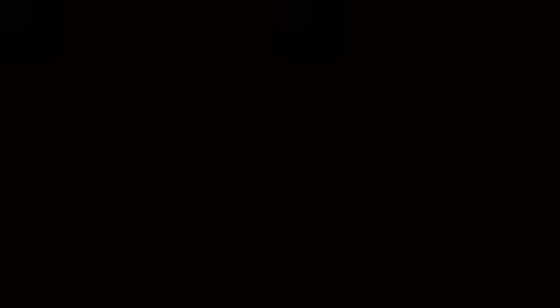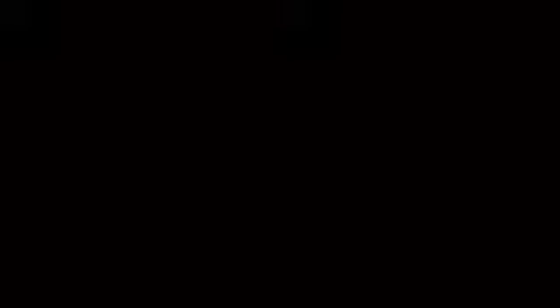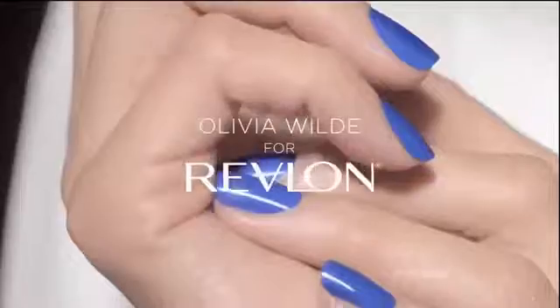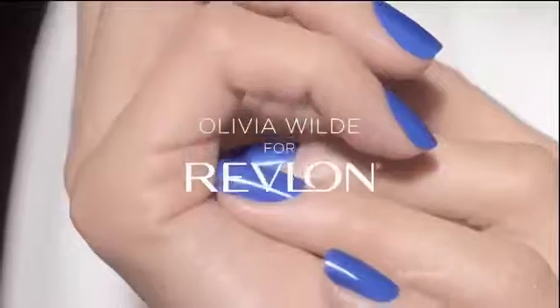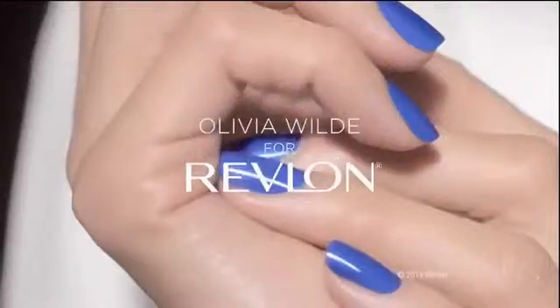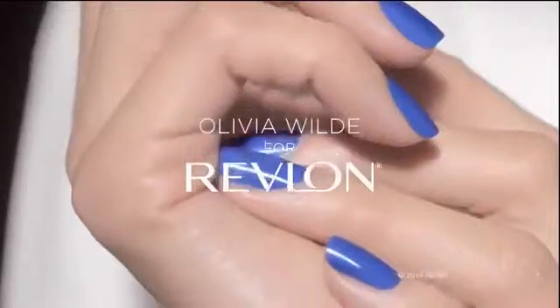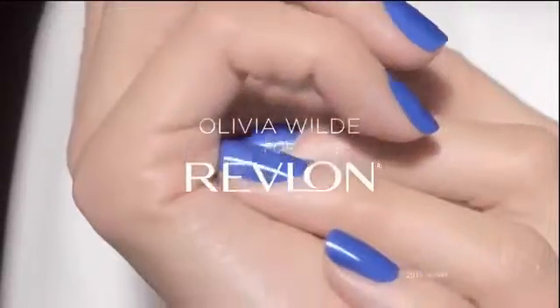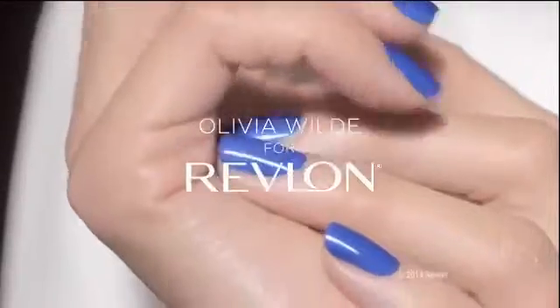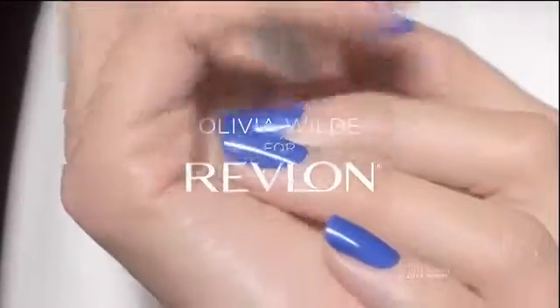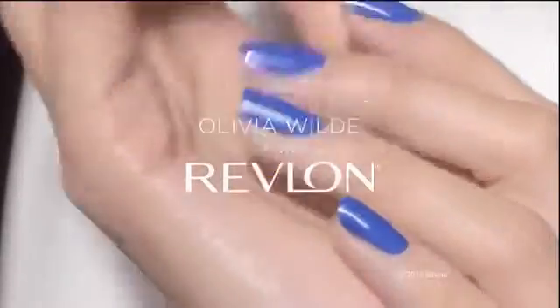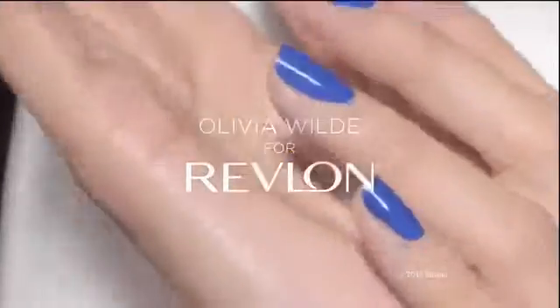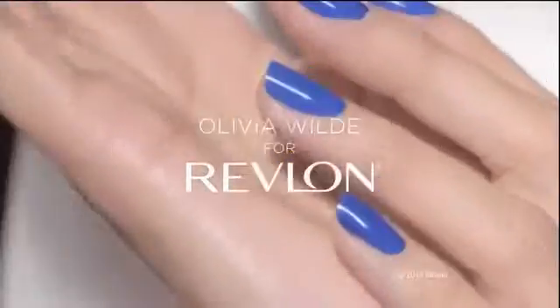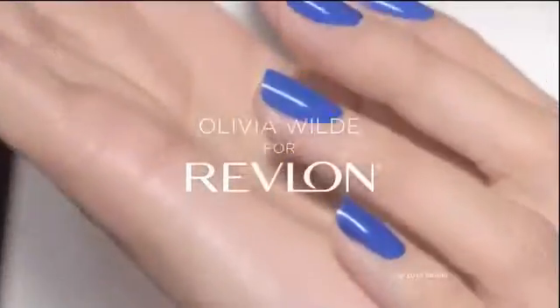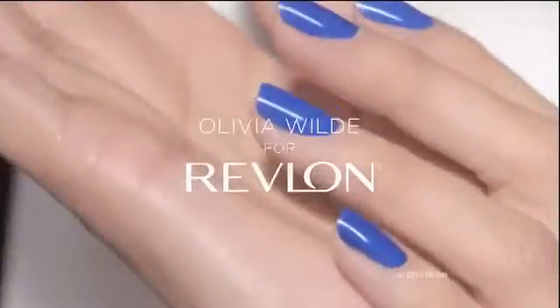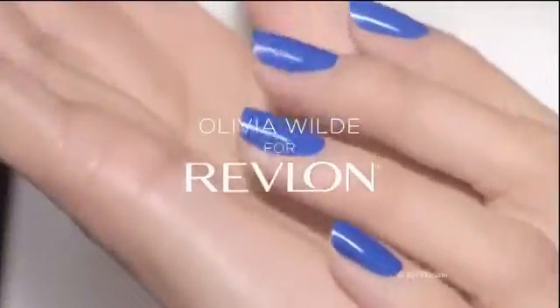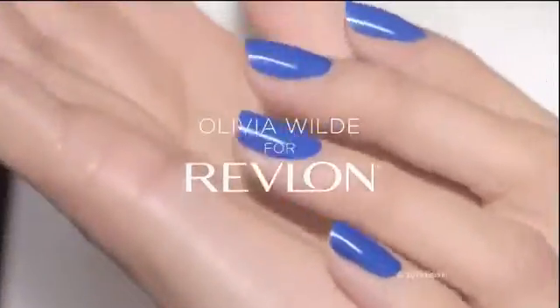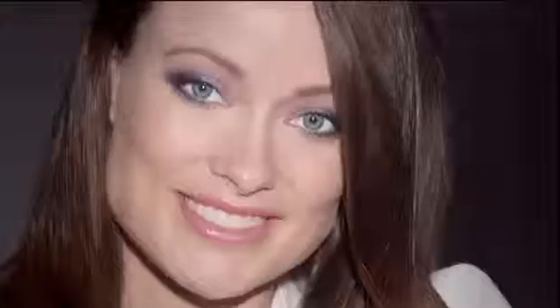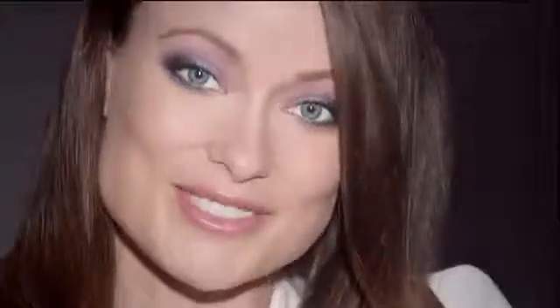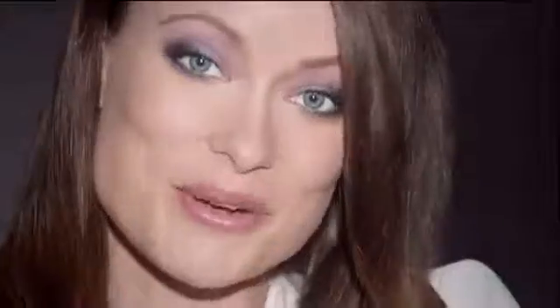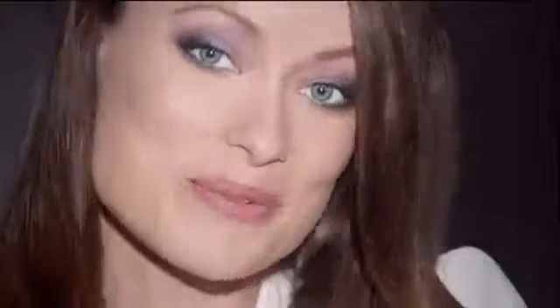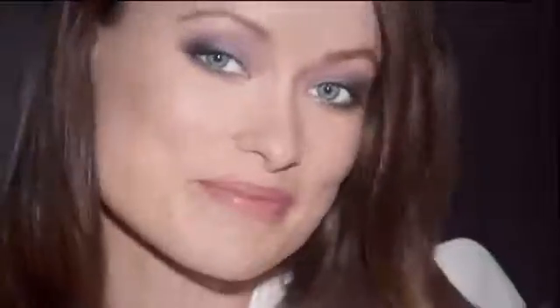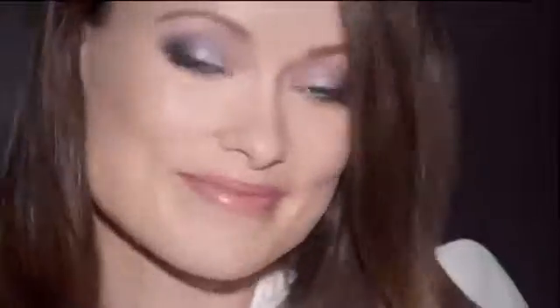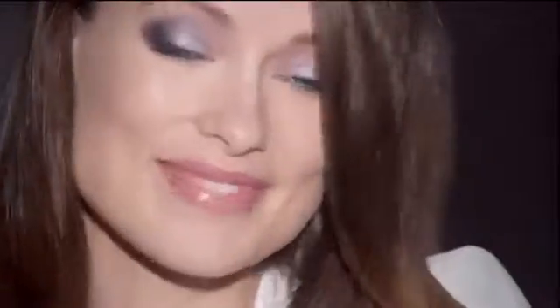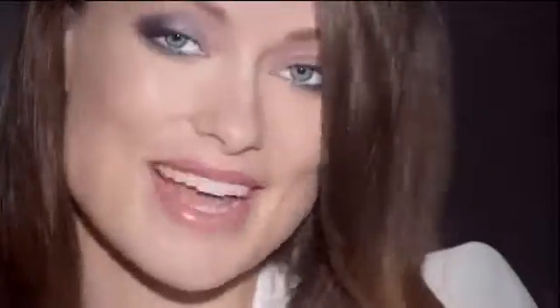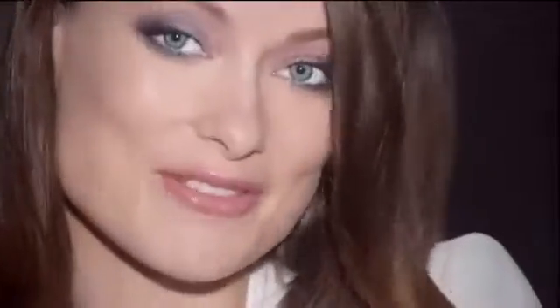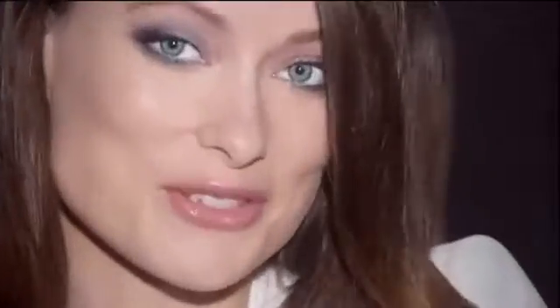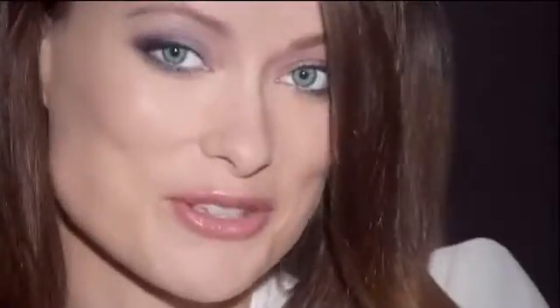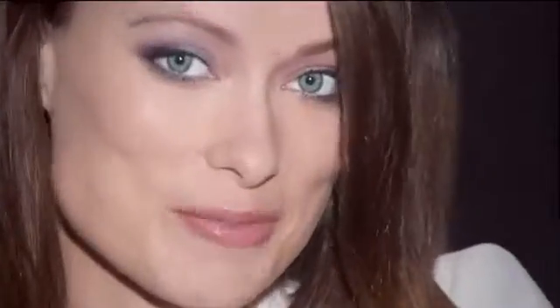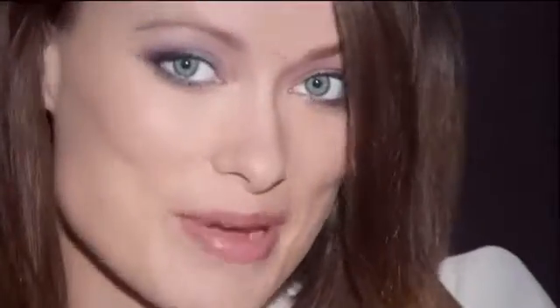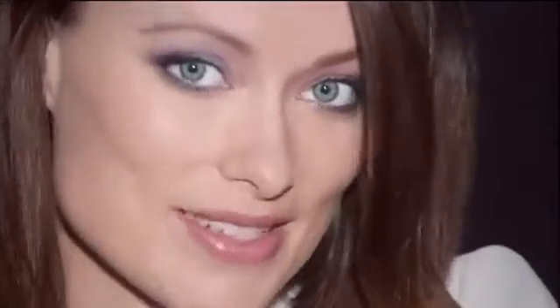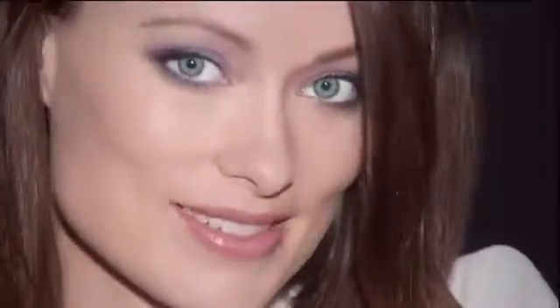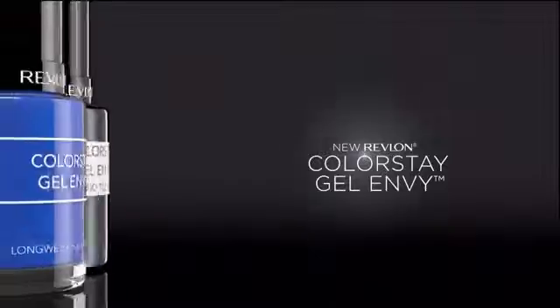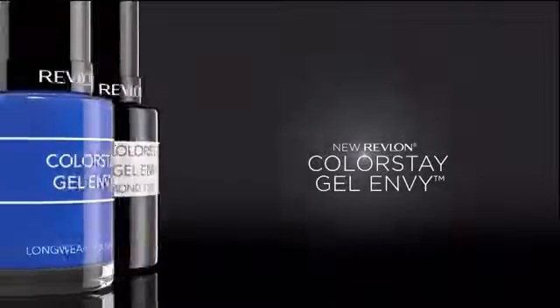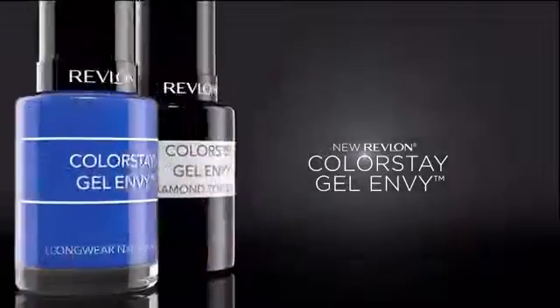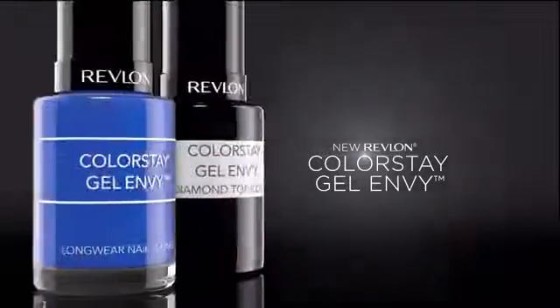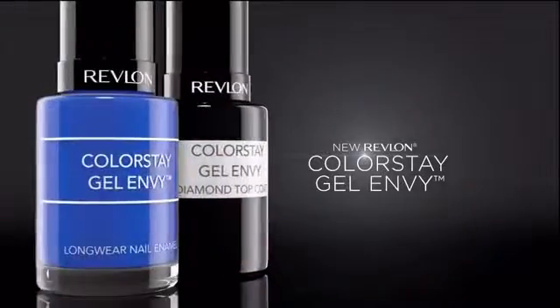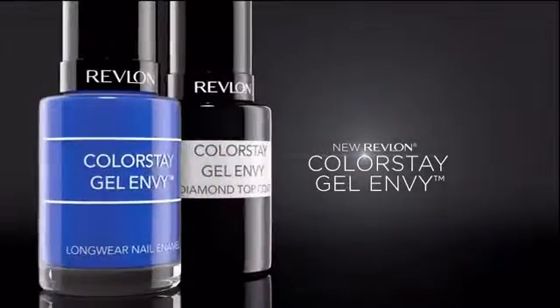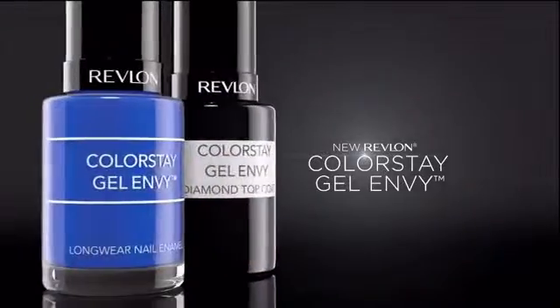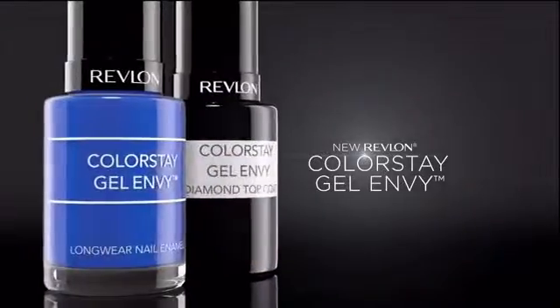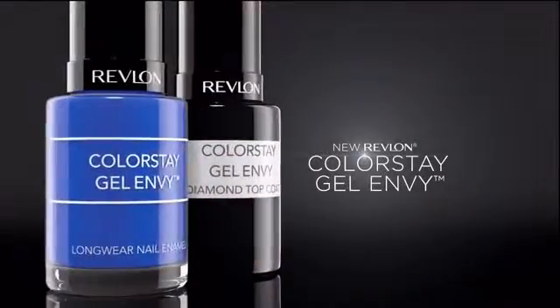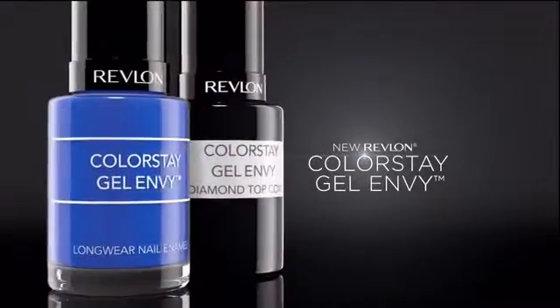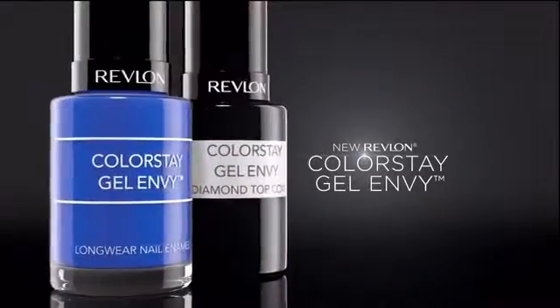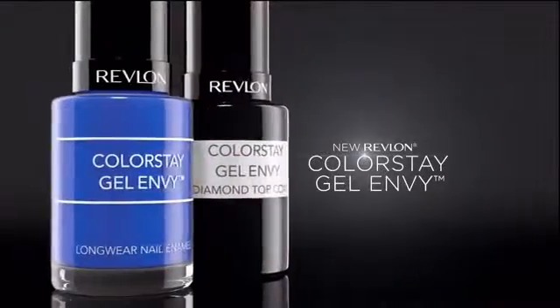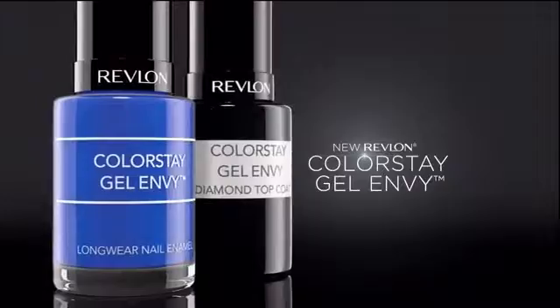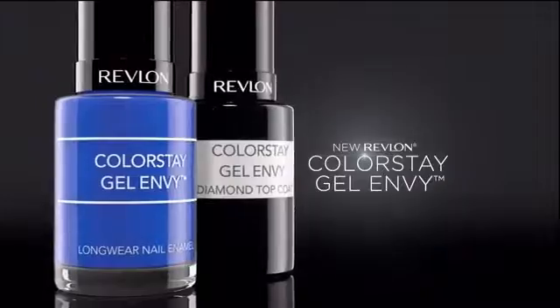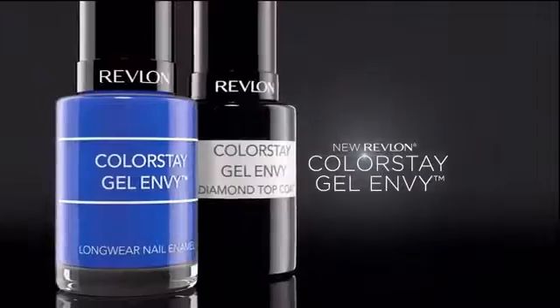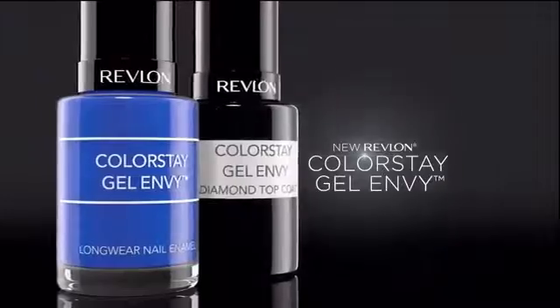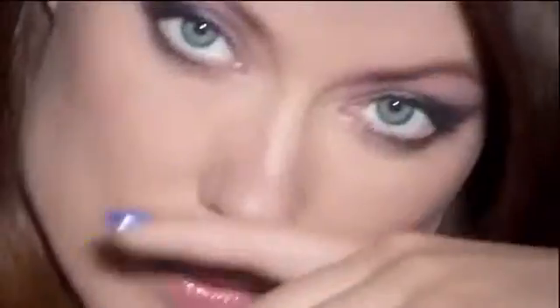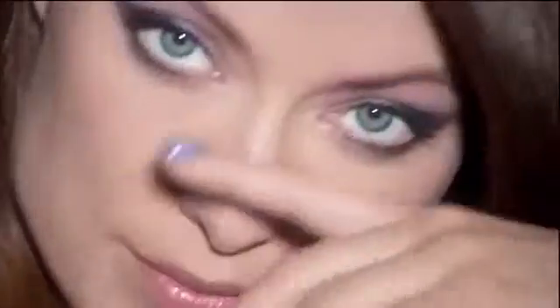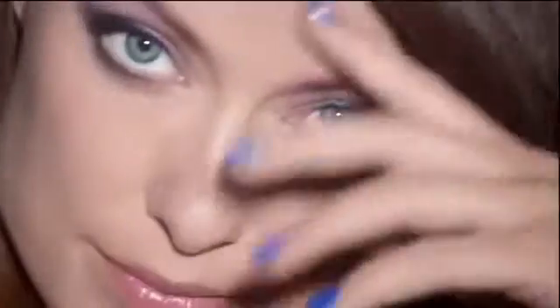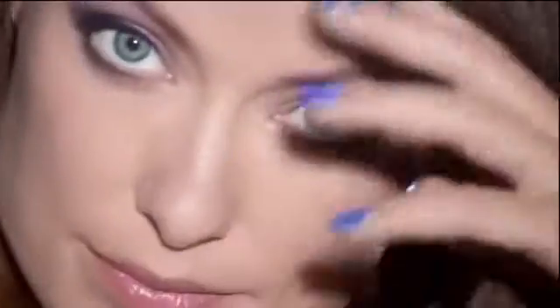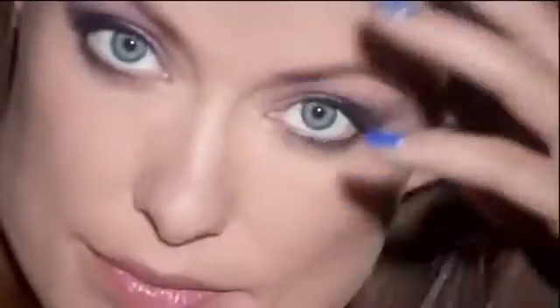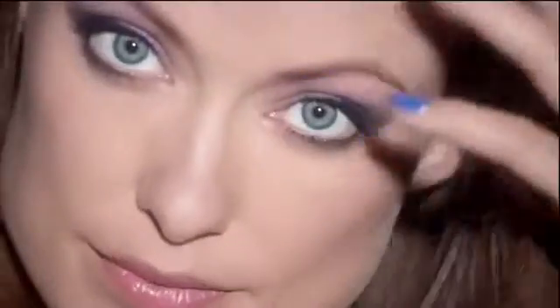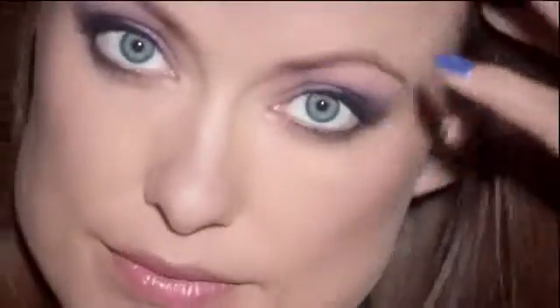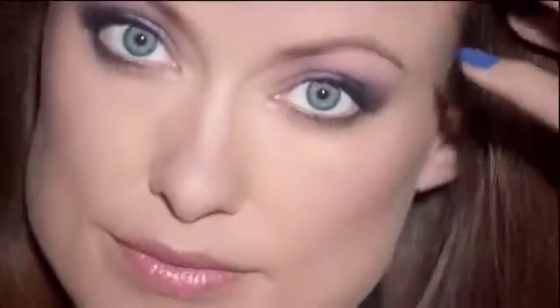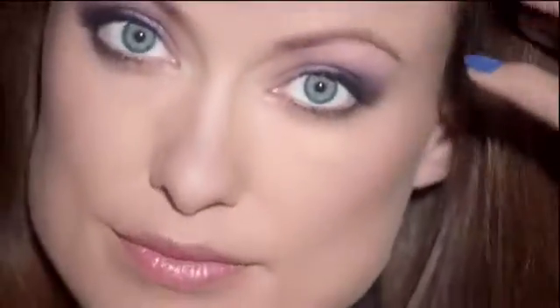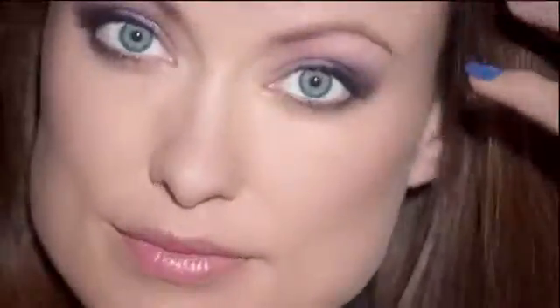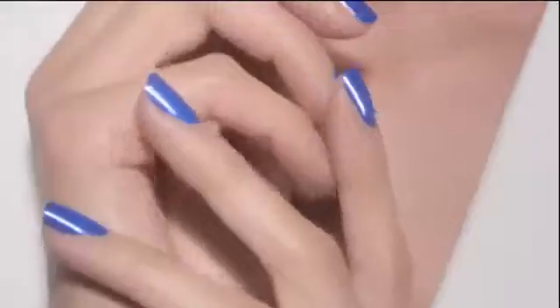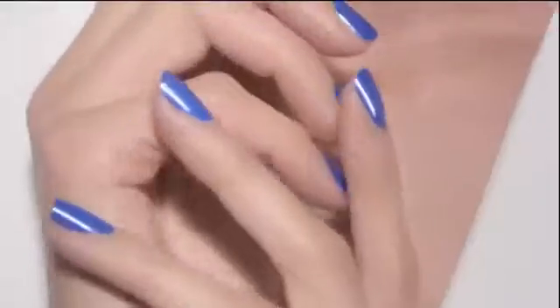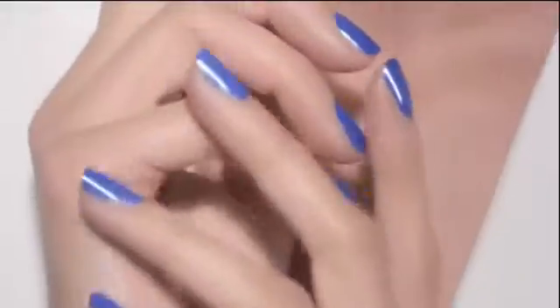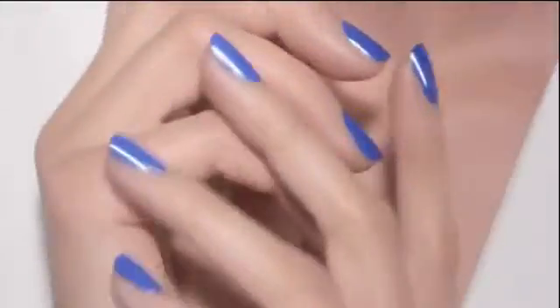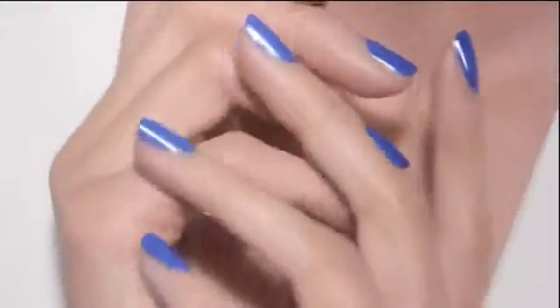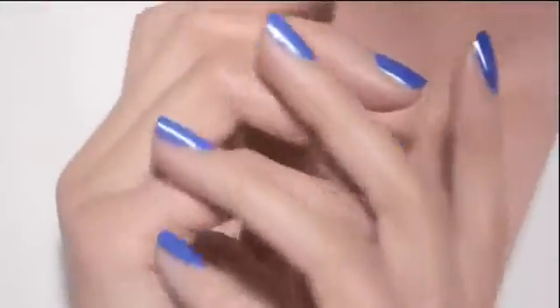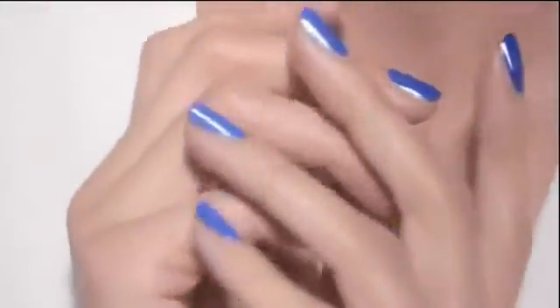I'm always talking with my hands, so they have to look their best. New Revlon Colorstay Gel Envy. A revolution in modern nail enamel.